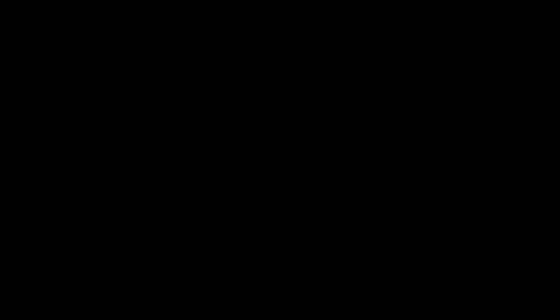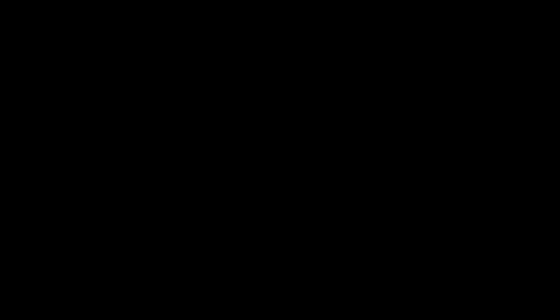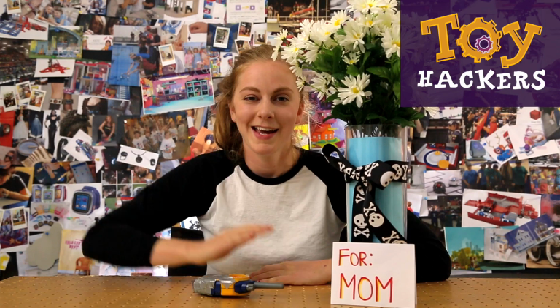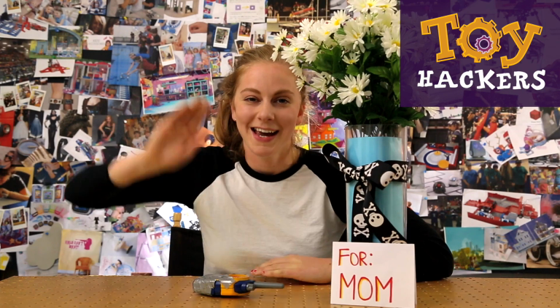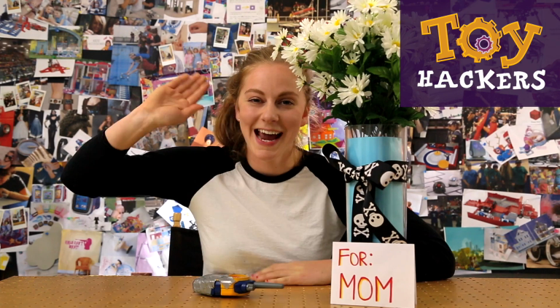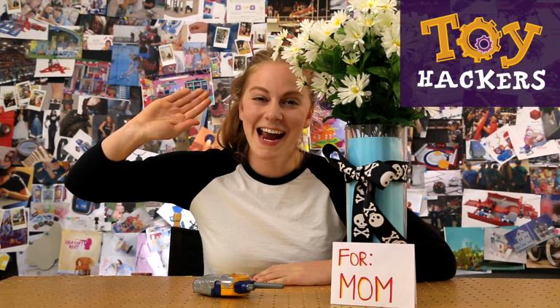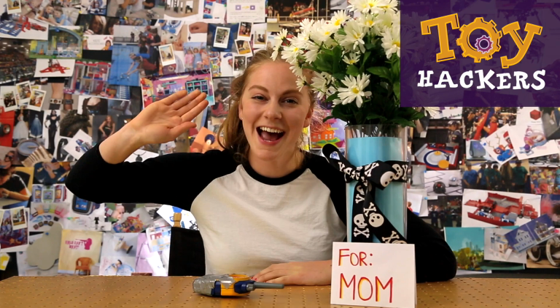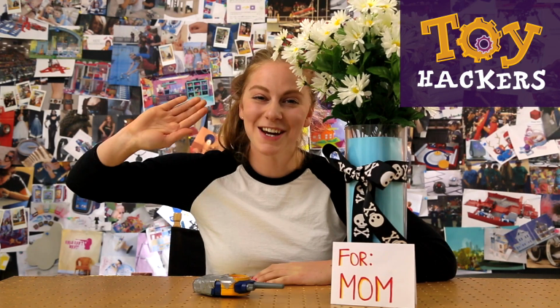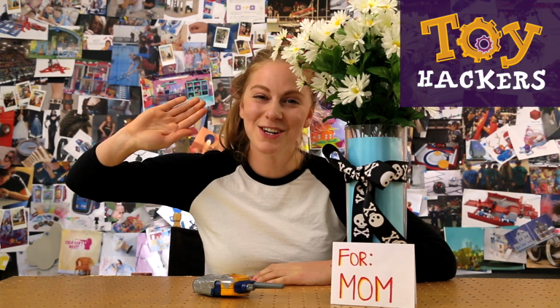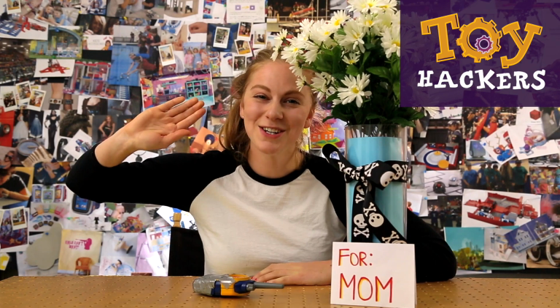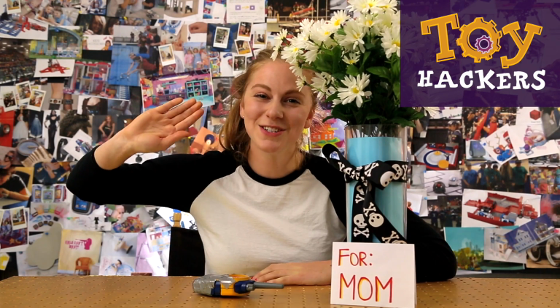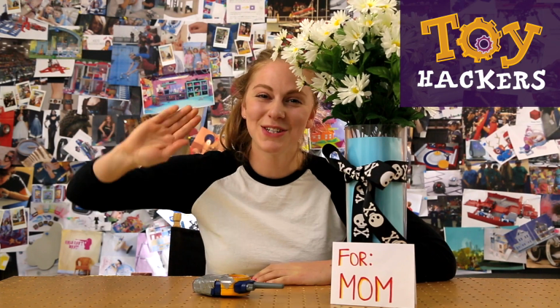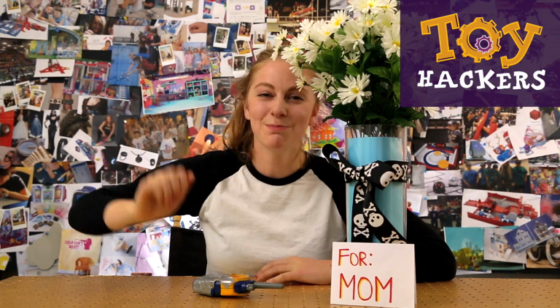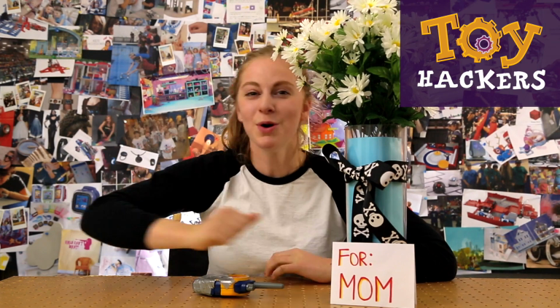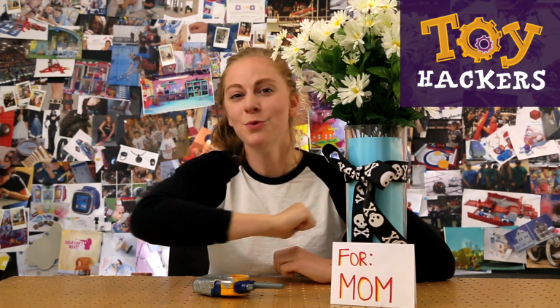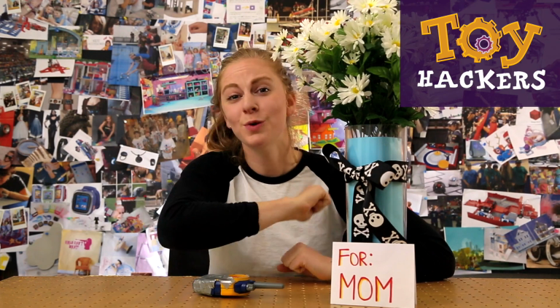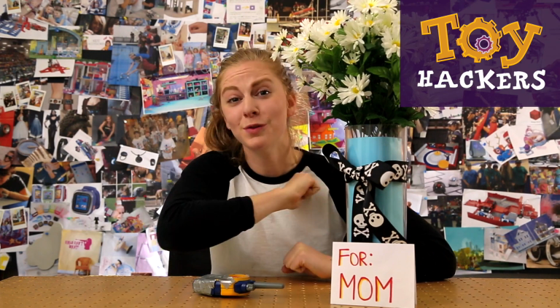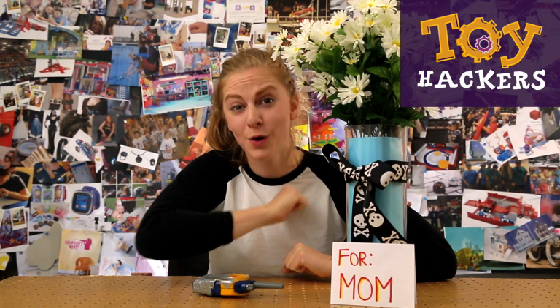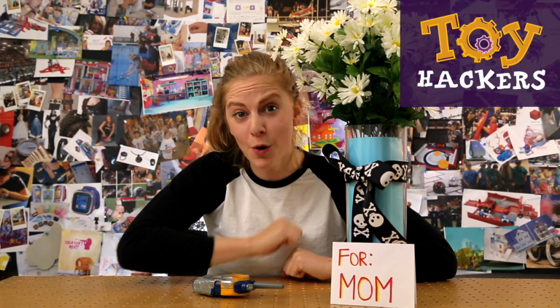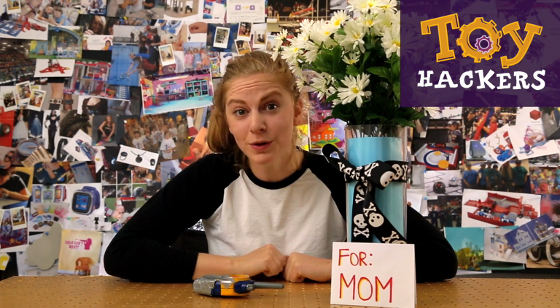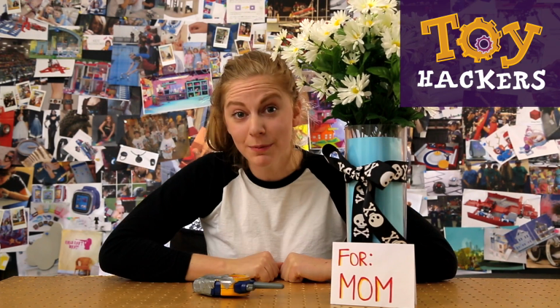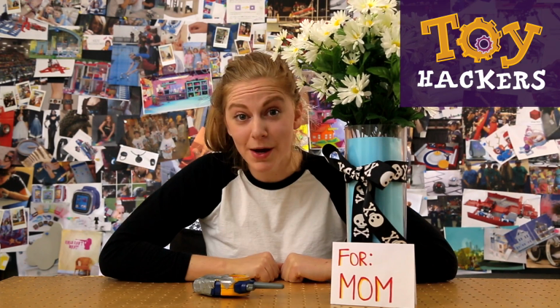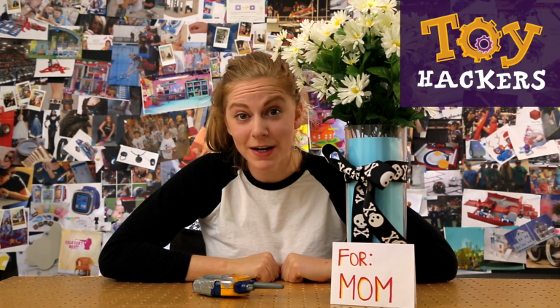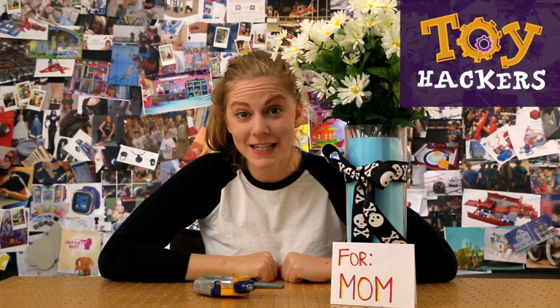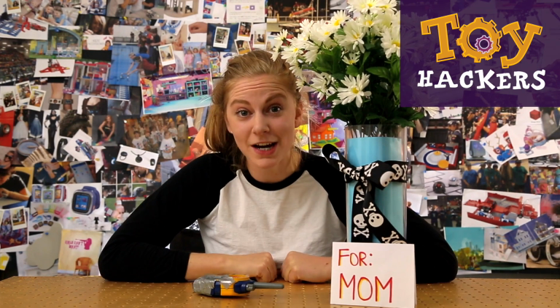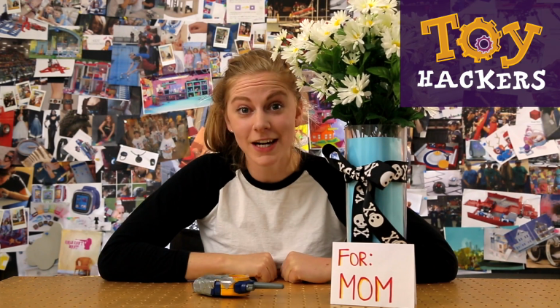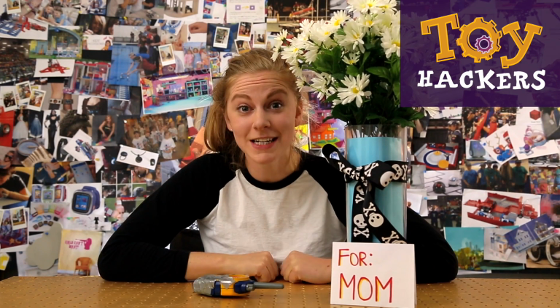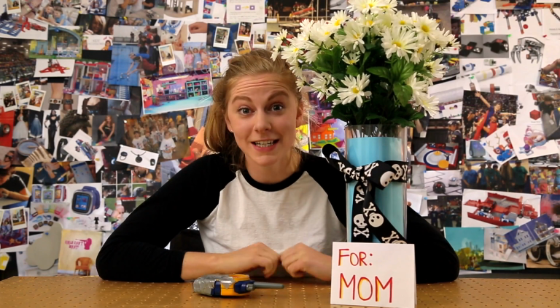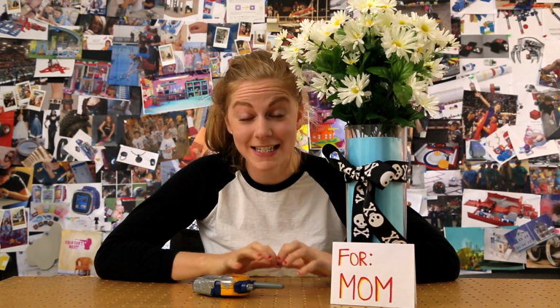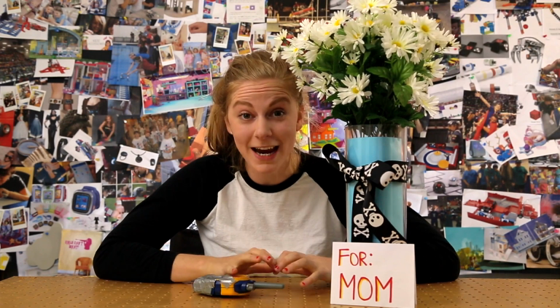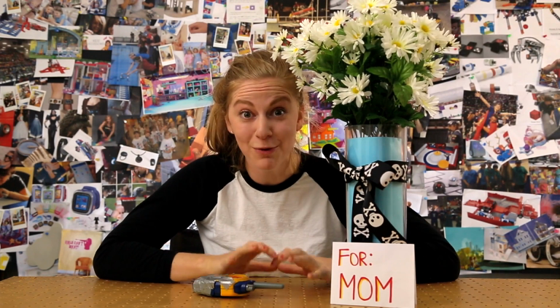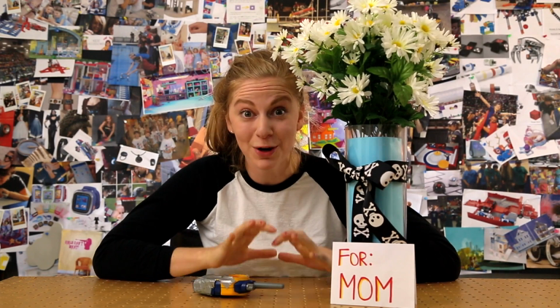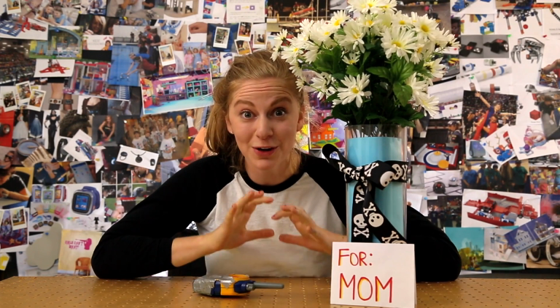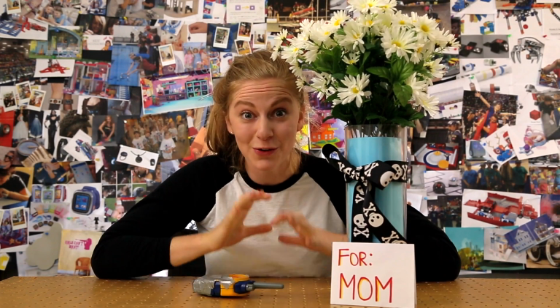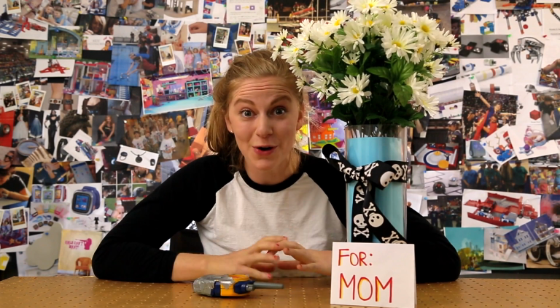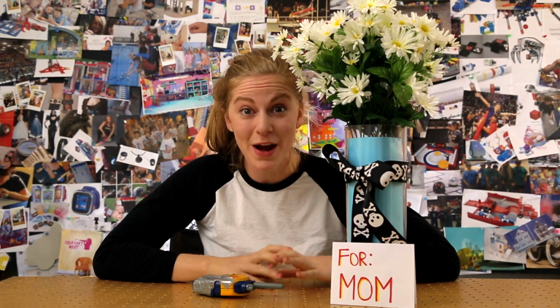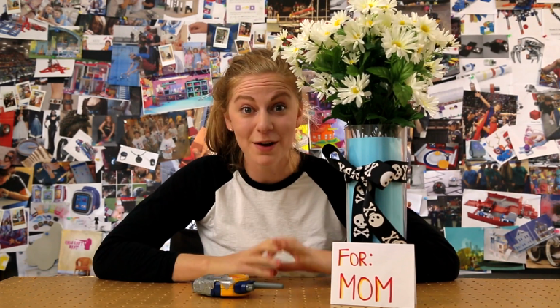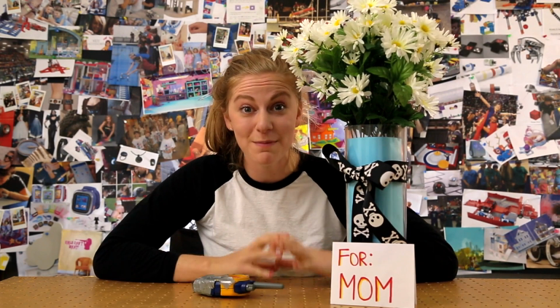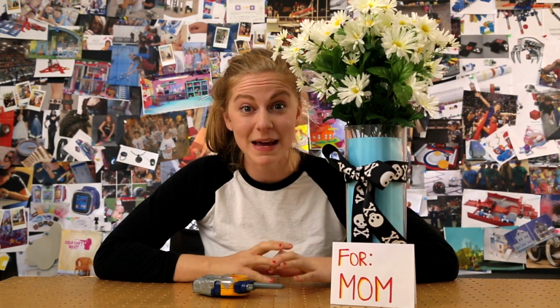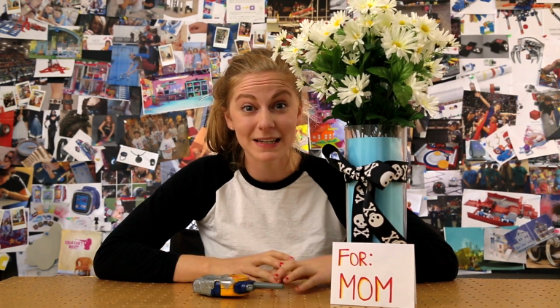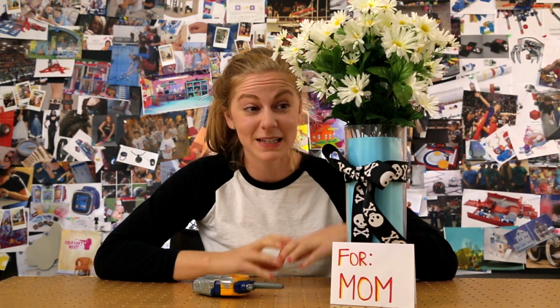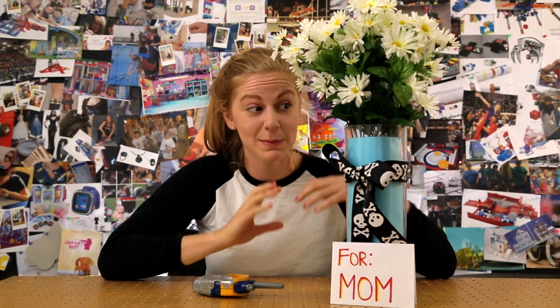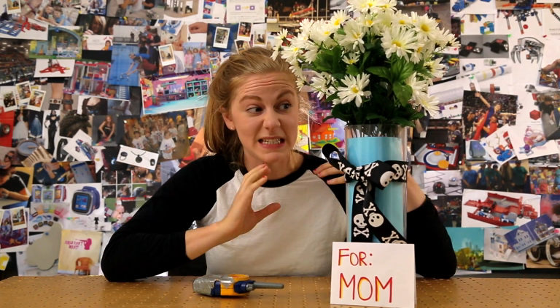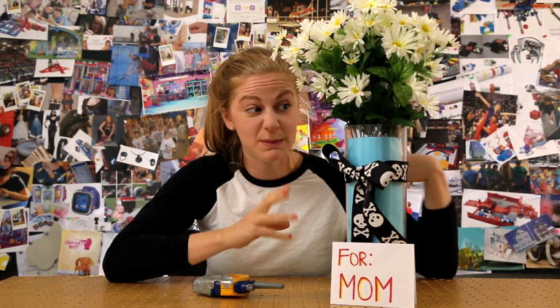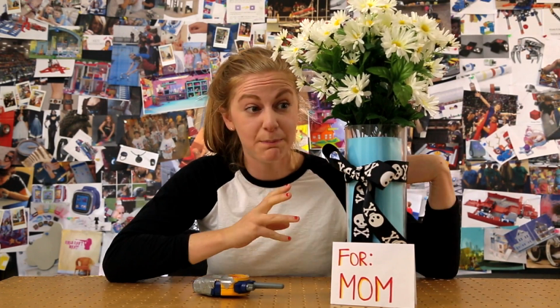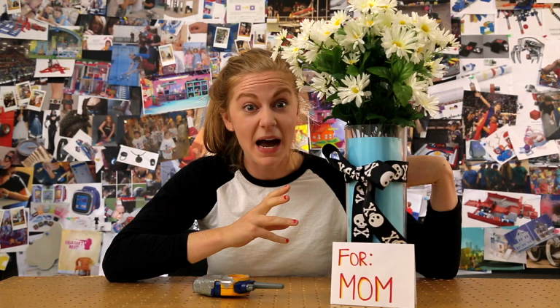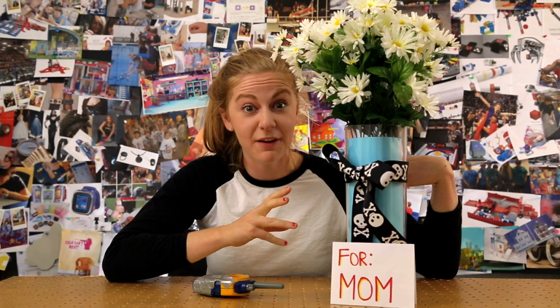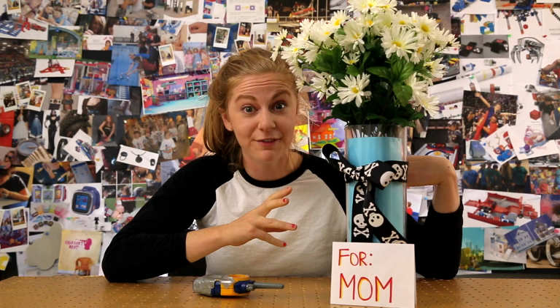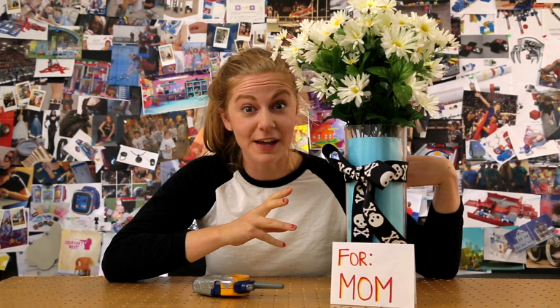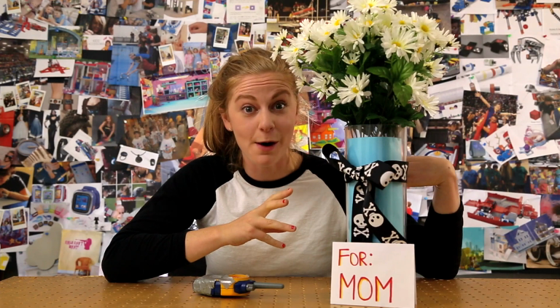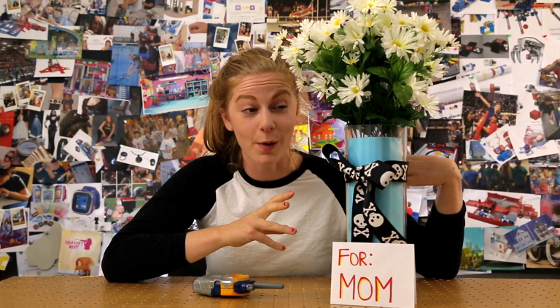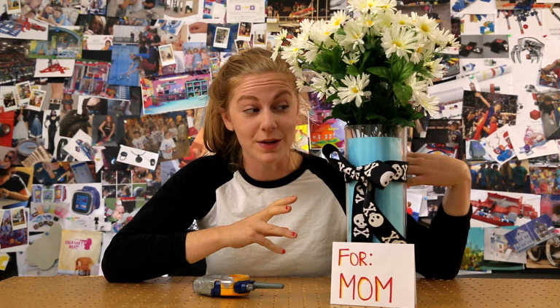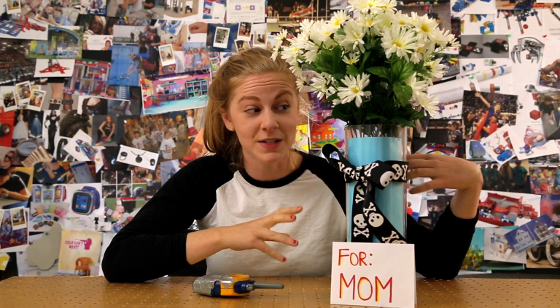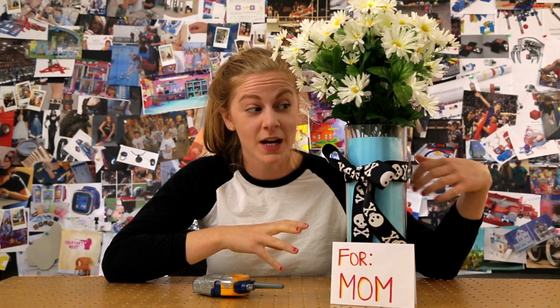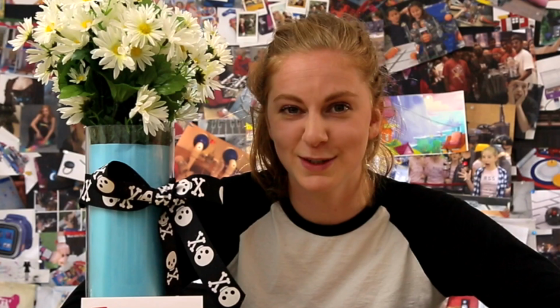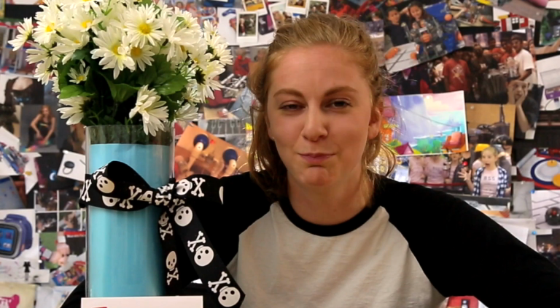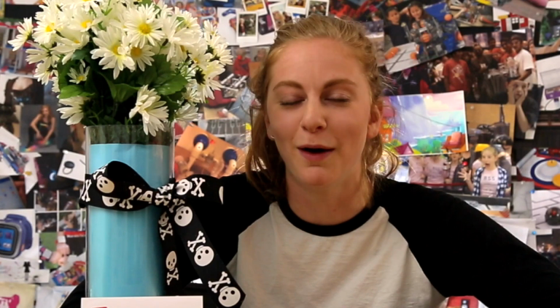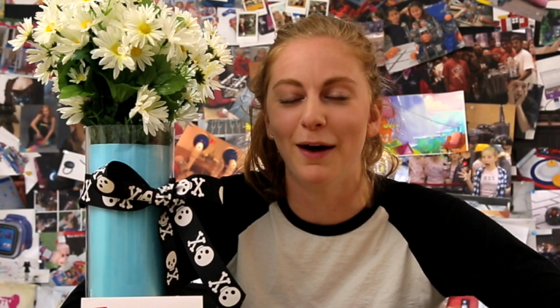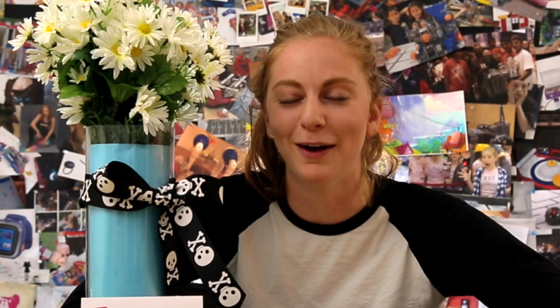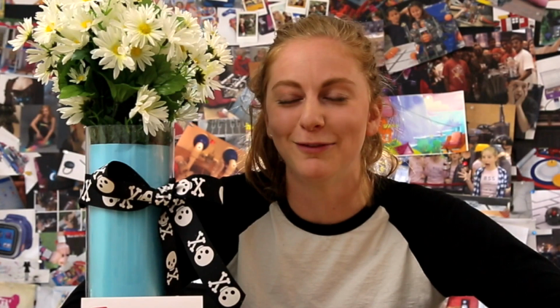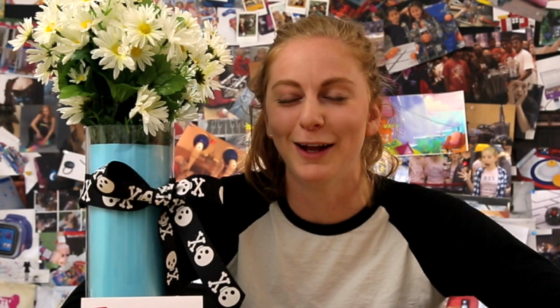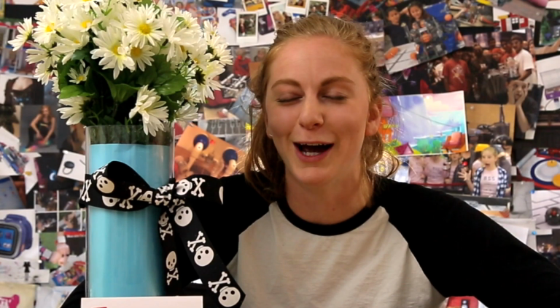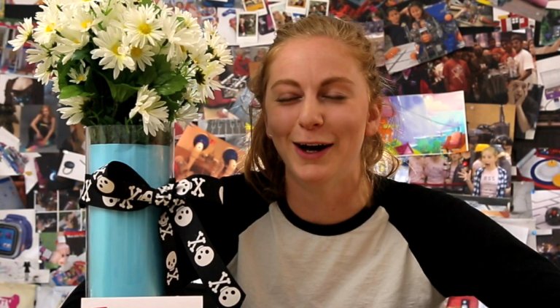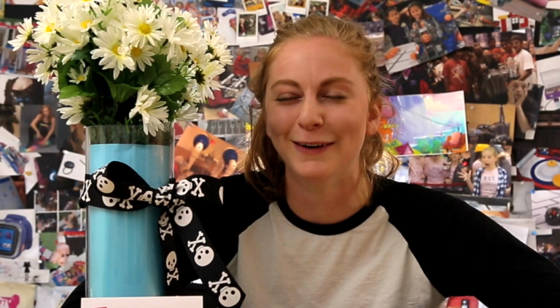Hey hackers! Samoa with GoldieBlox here, and today we're going to learn how to make some spy flowers. Spy flowers.